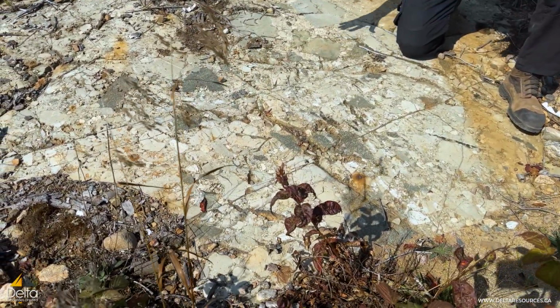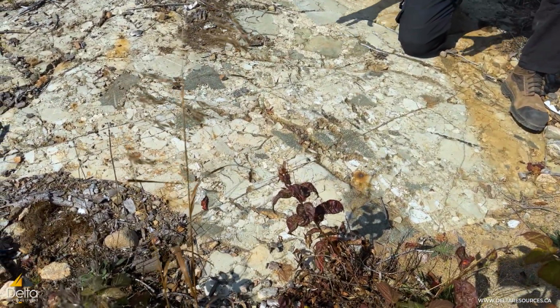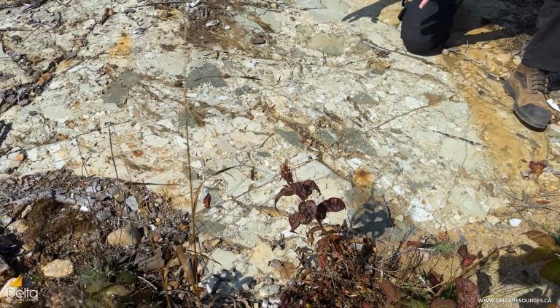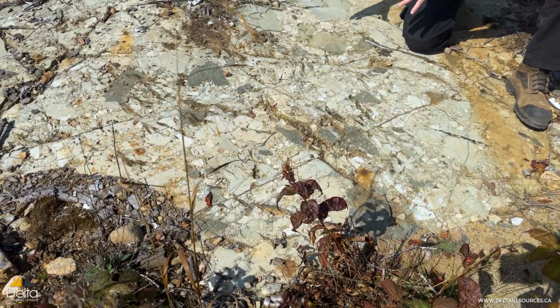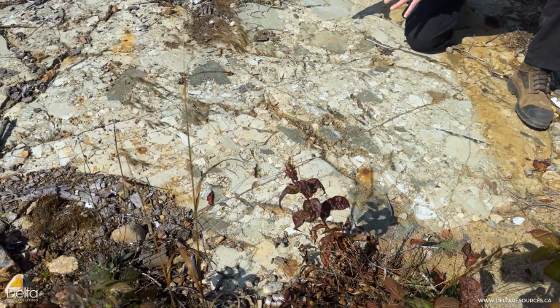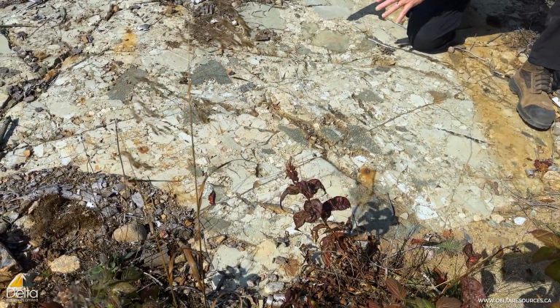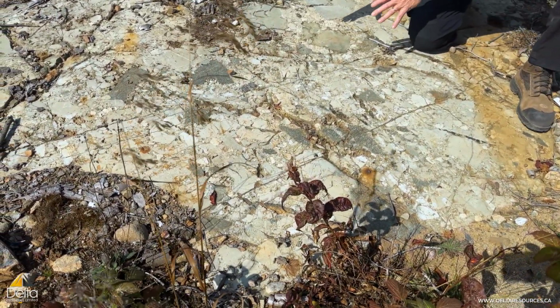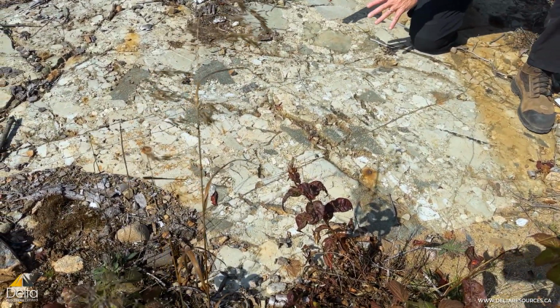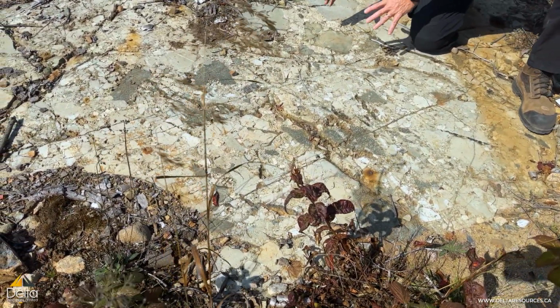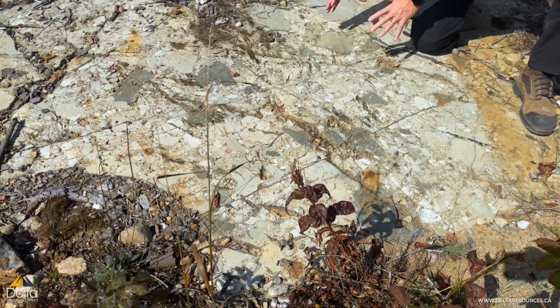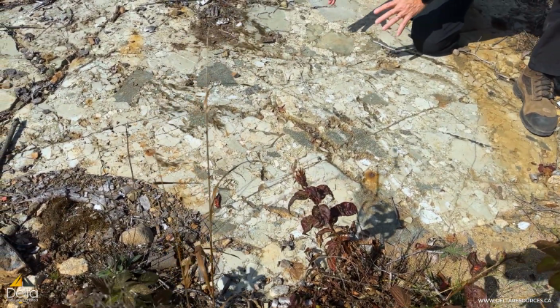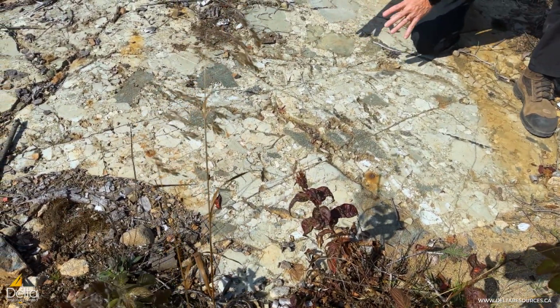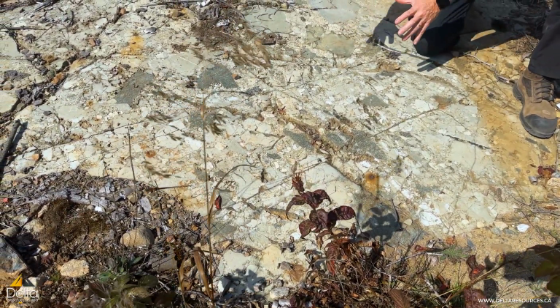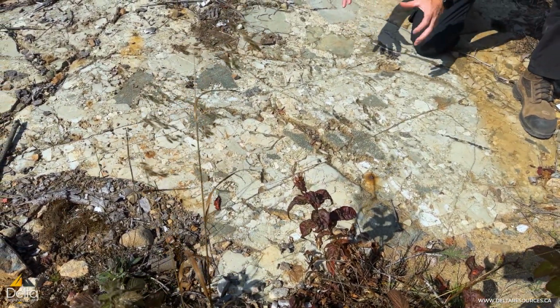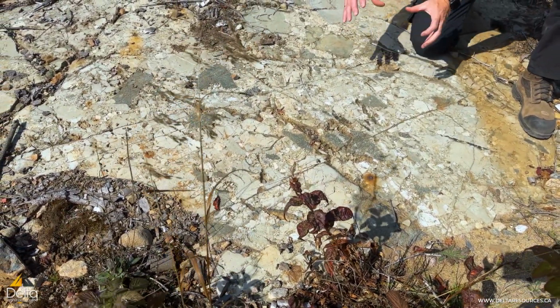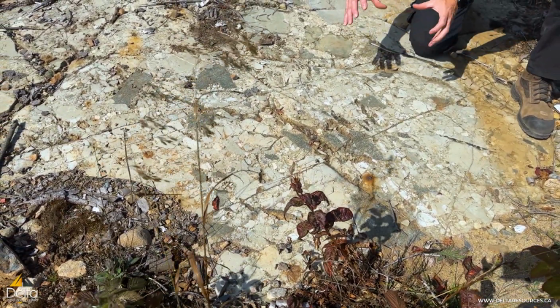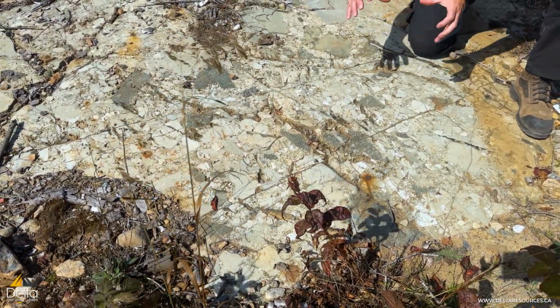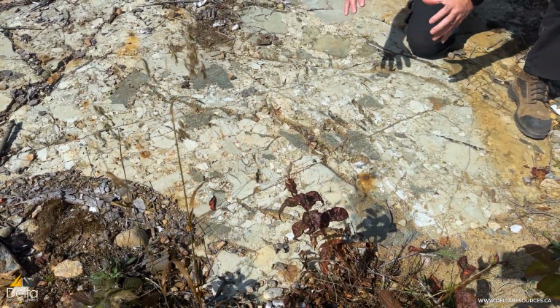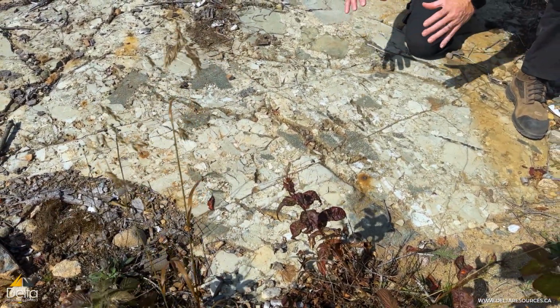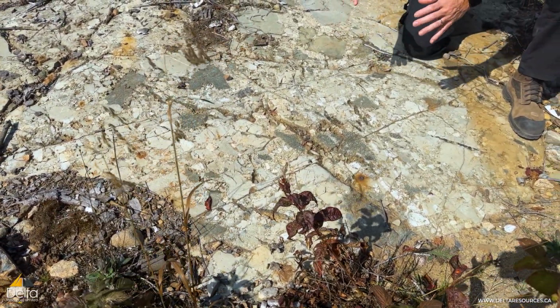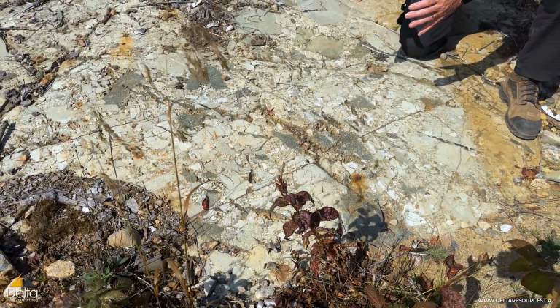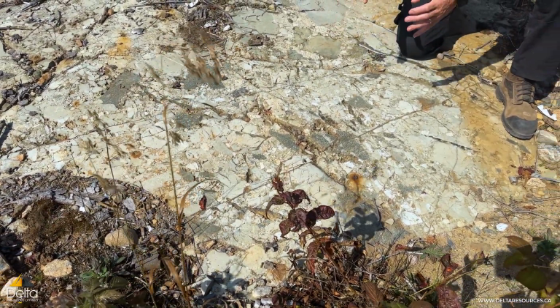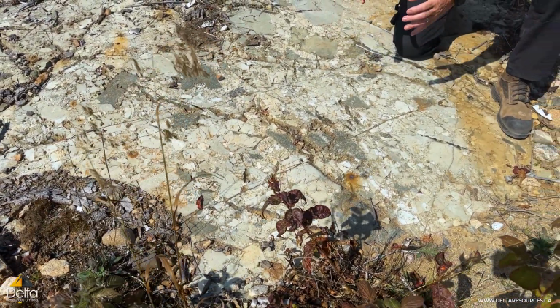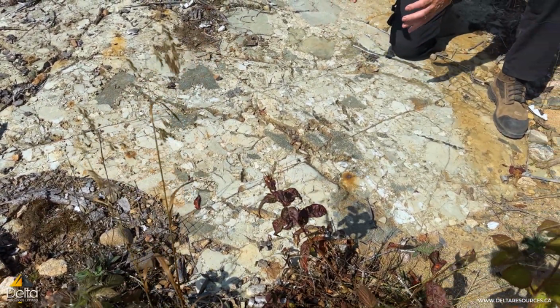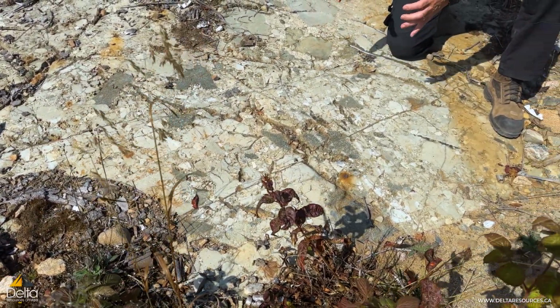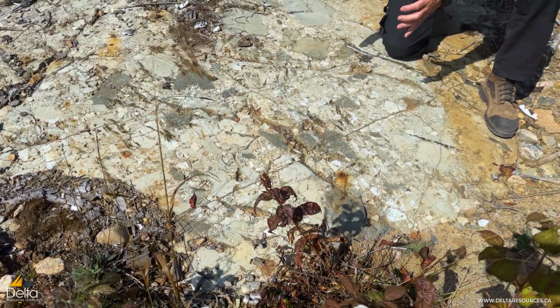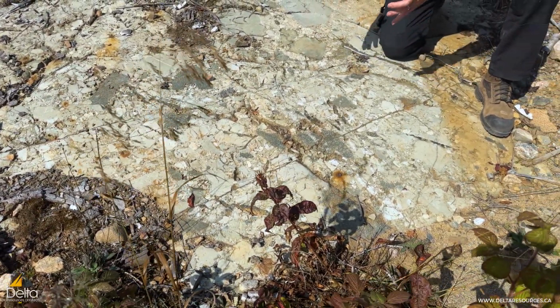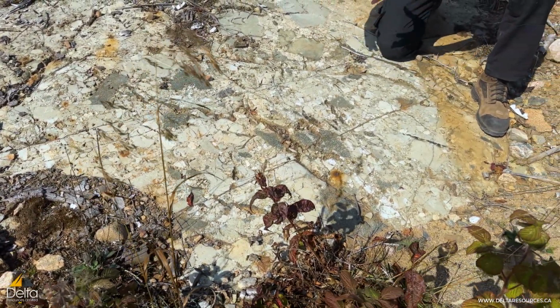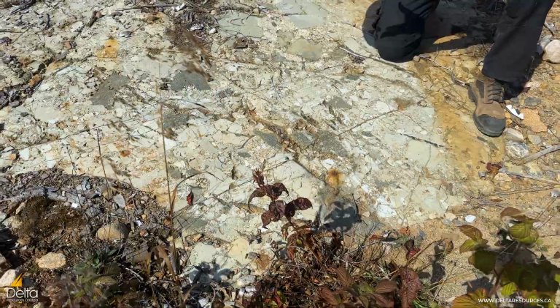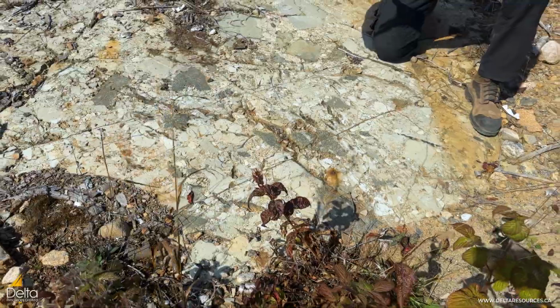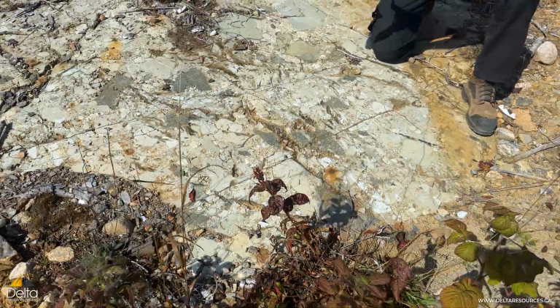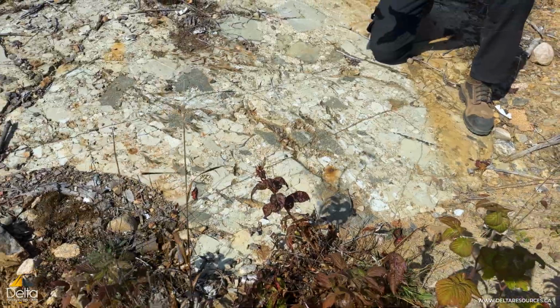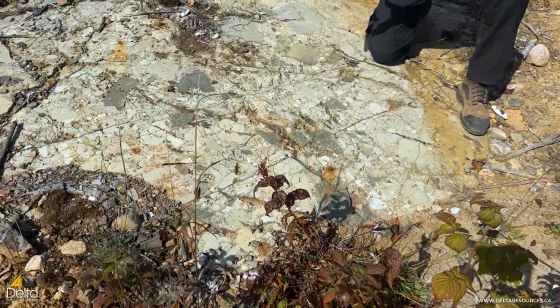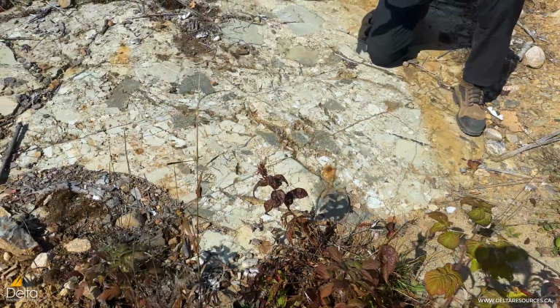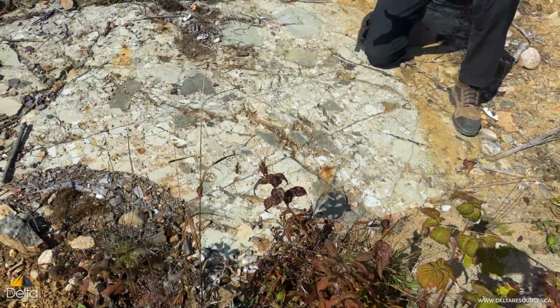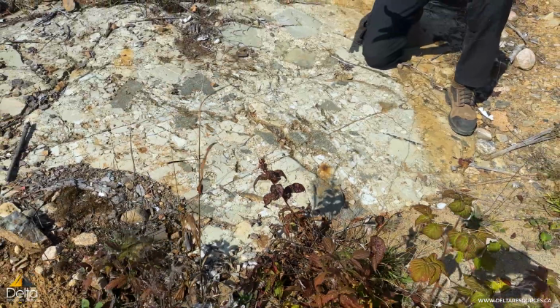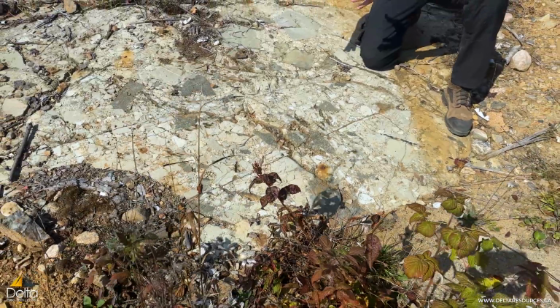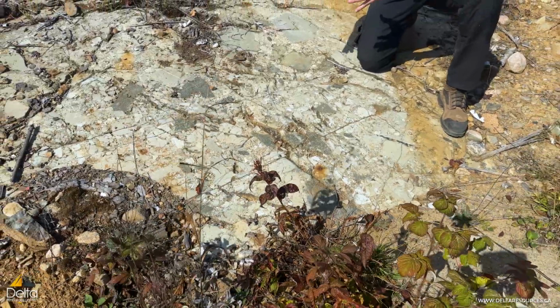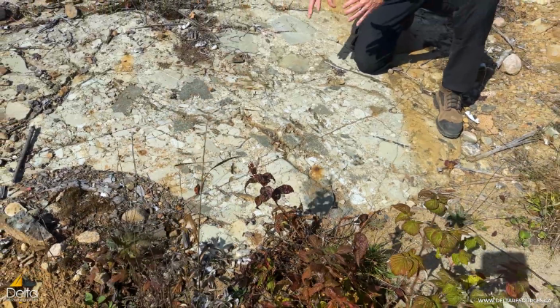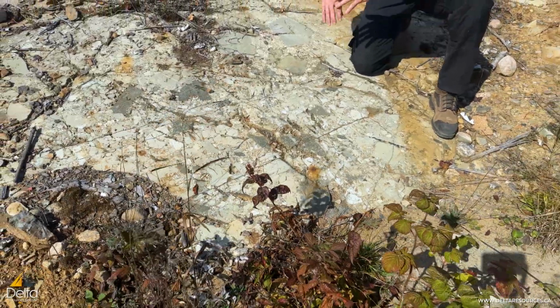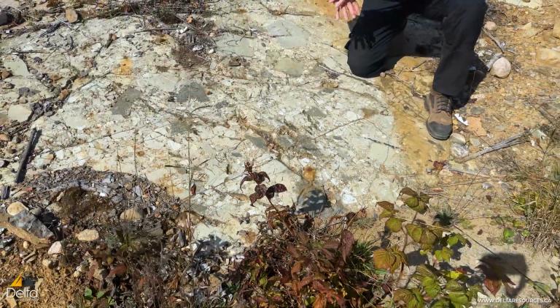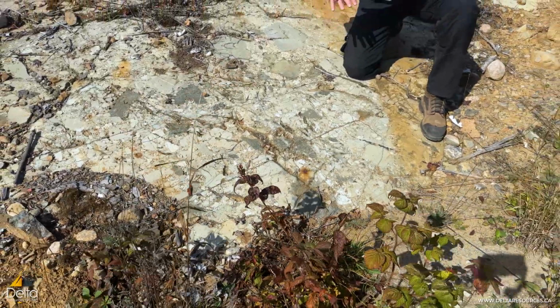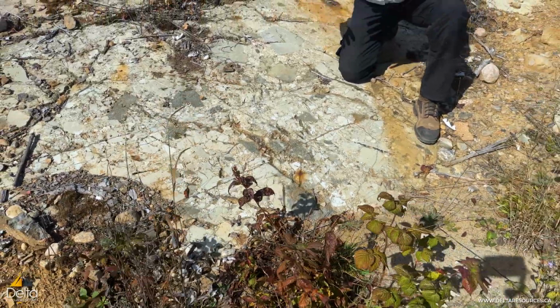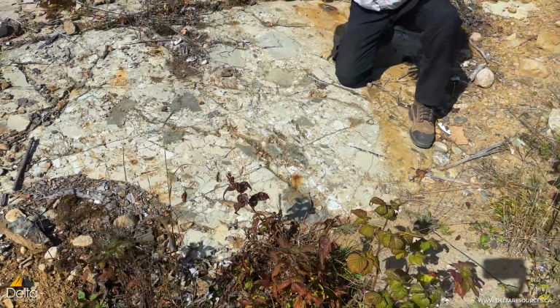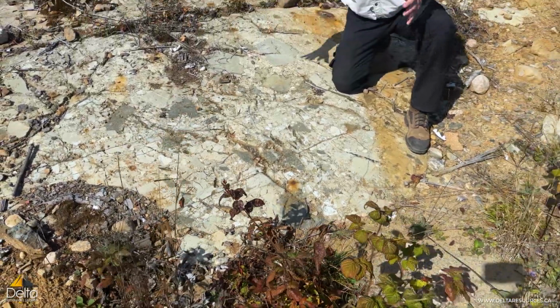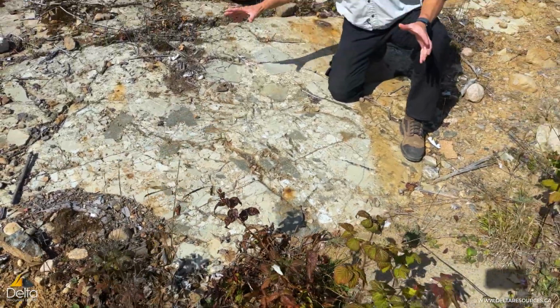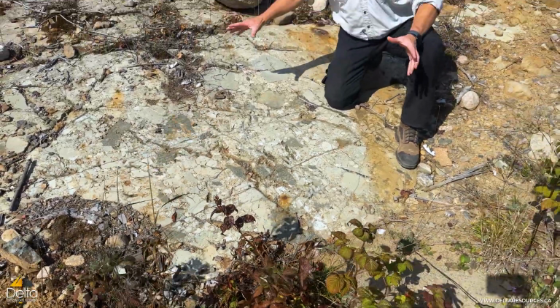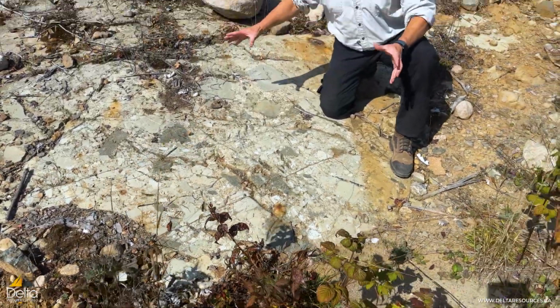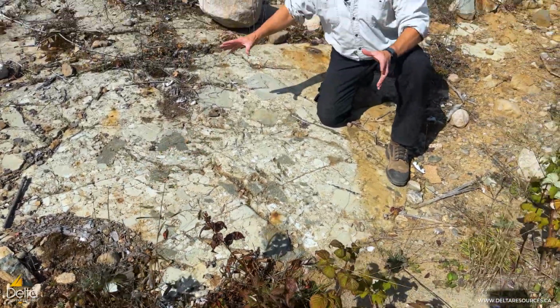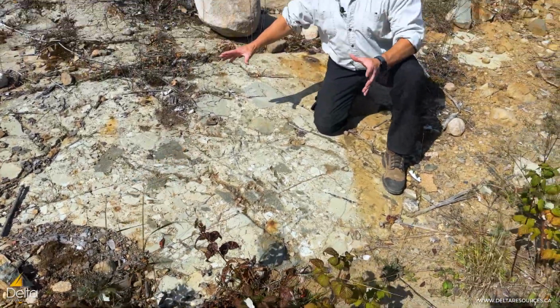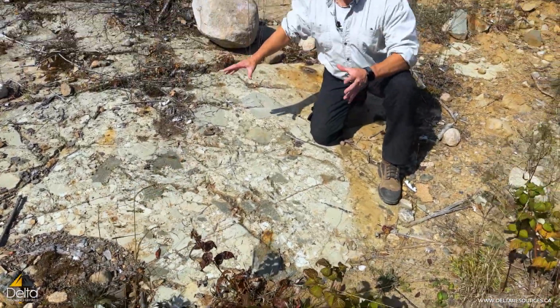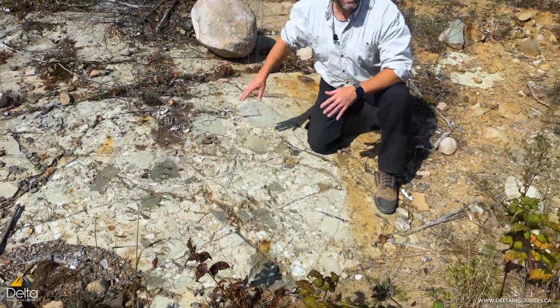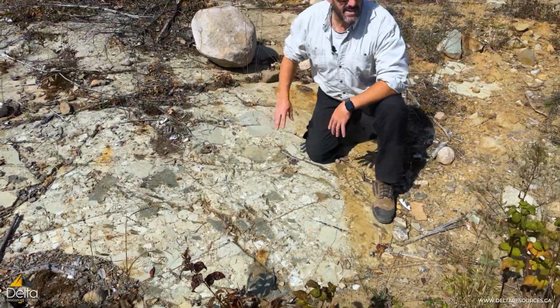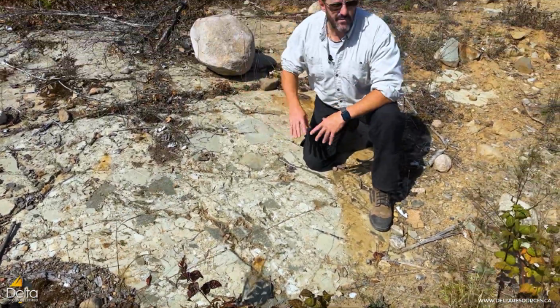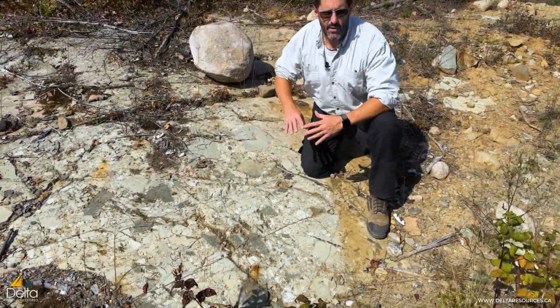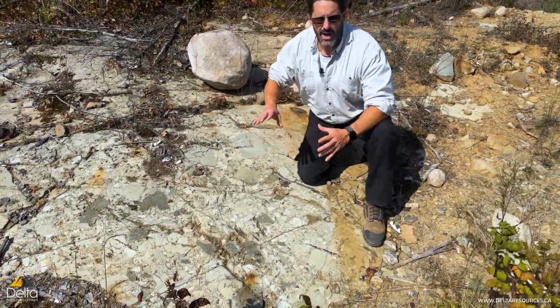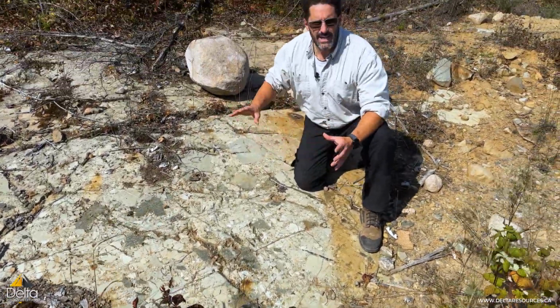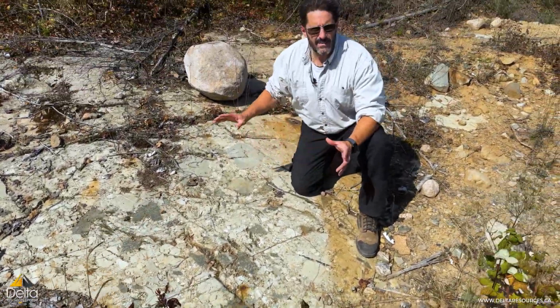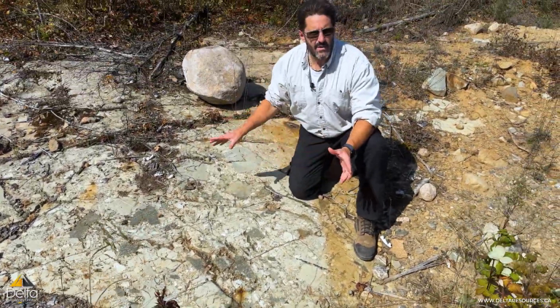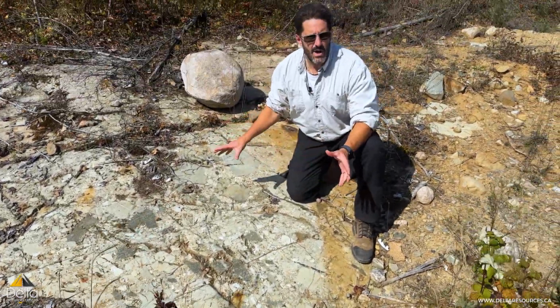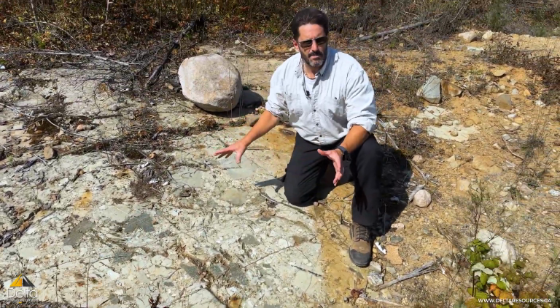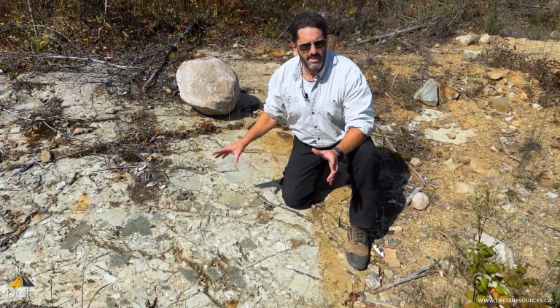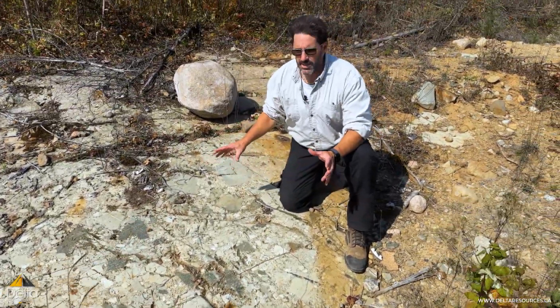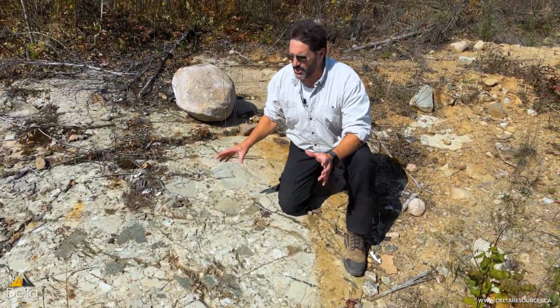What you see is a bunch of fragments and they're angular, they're all touching each other, a variety of sizes, and a variety of compositions.